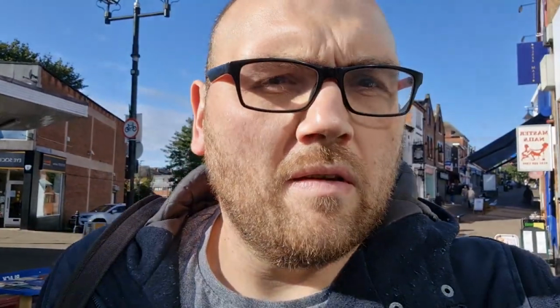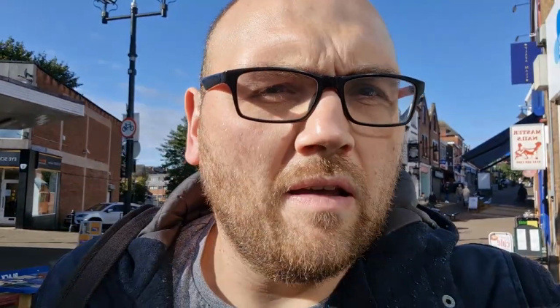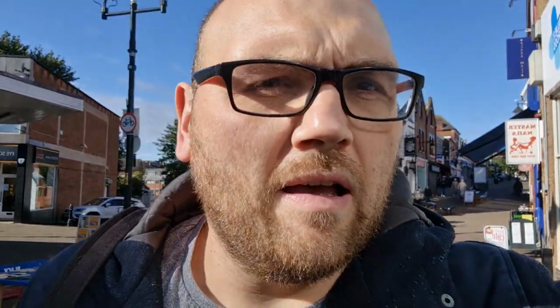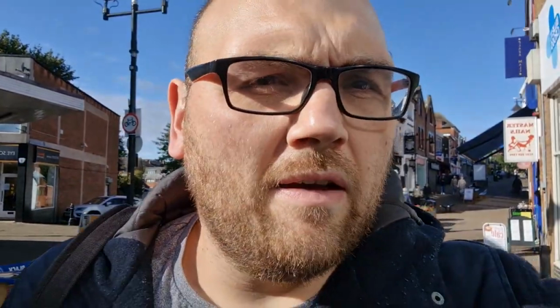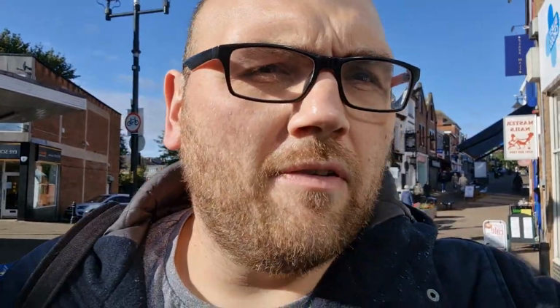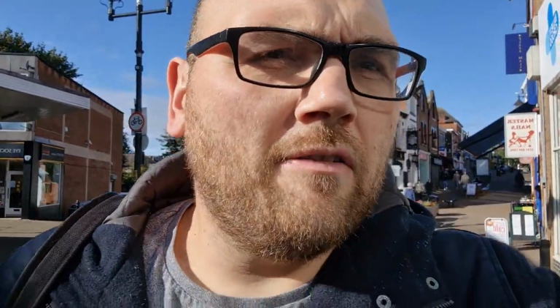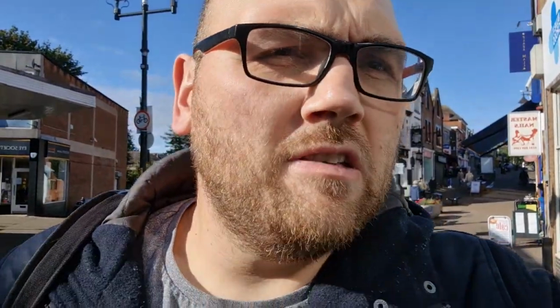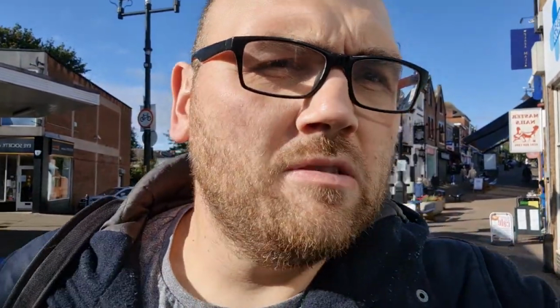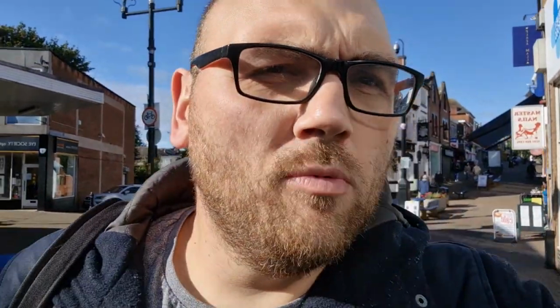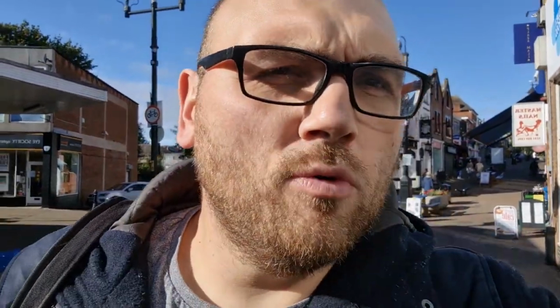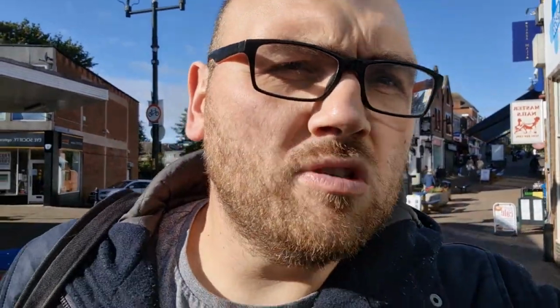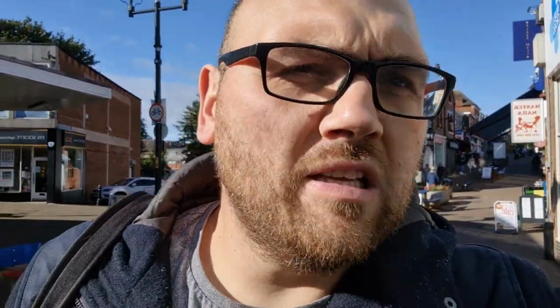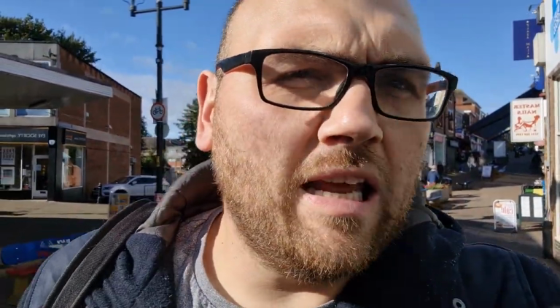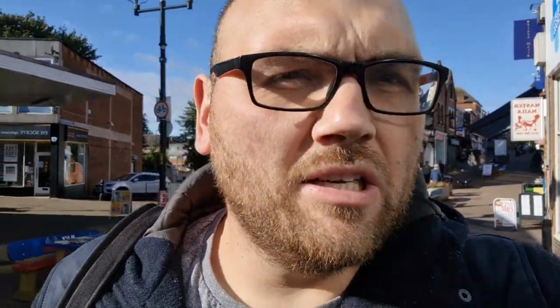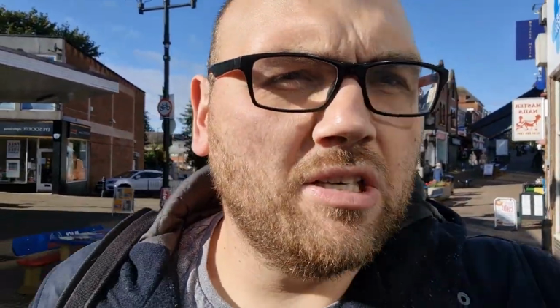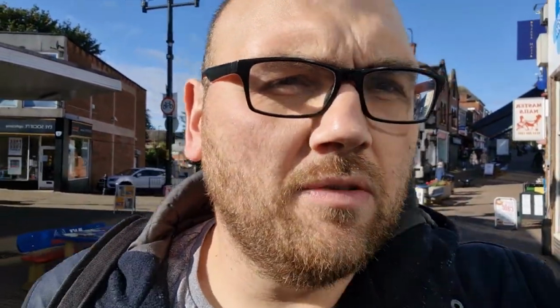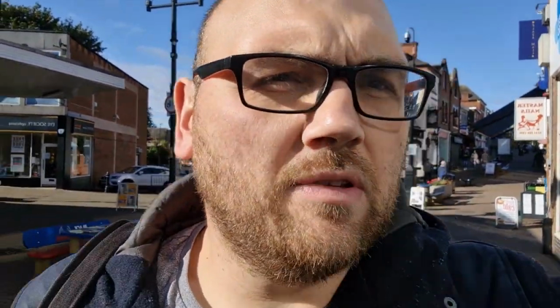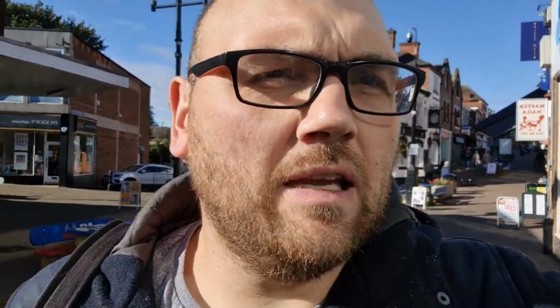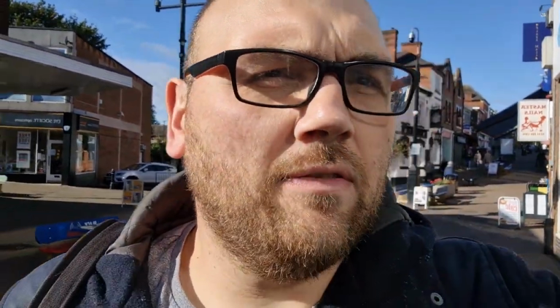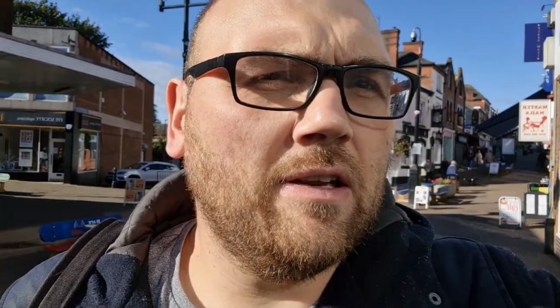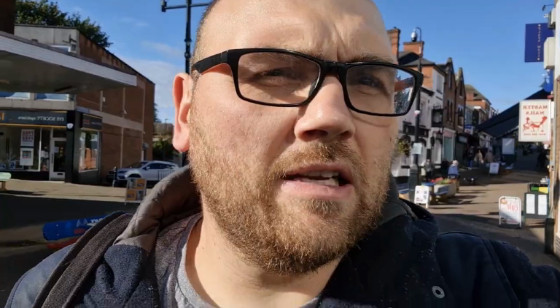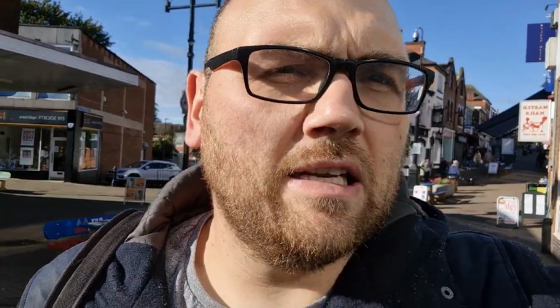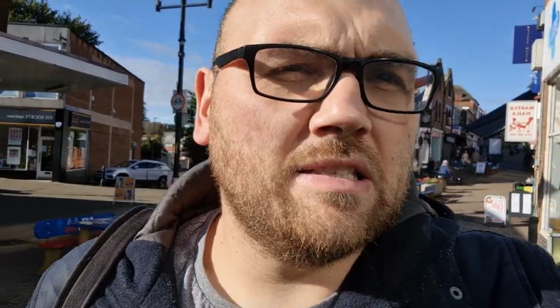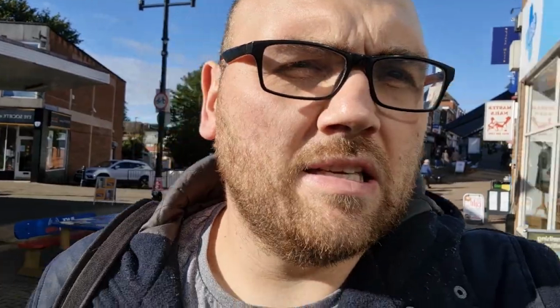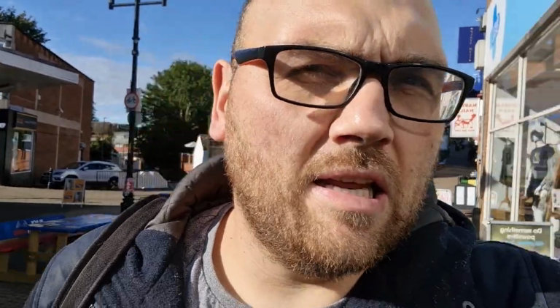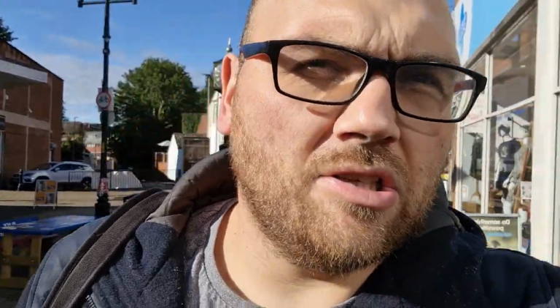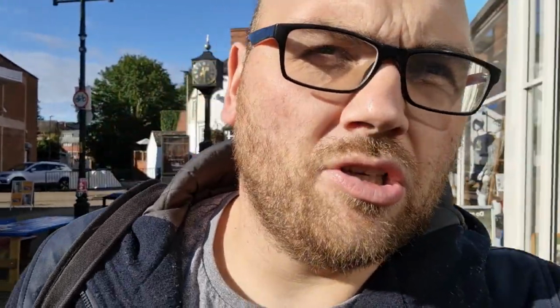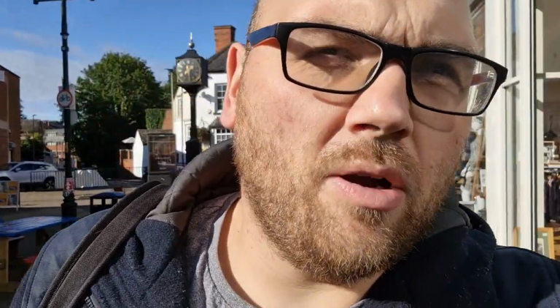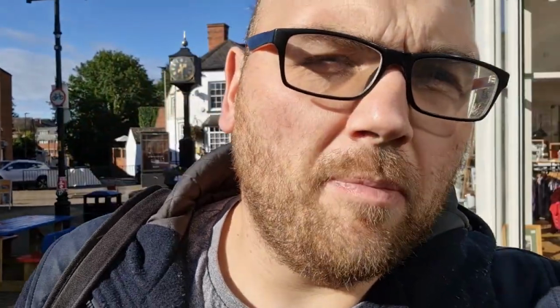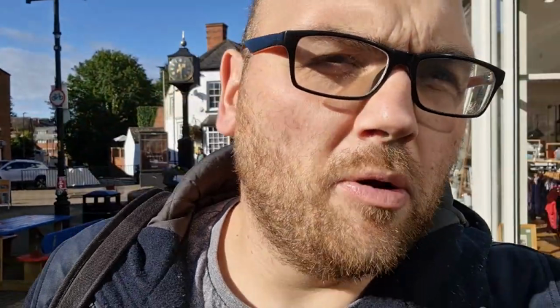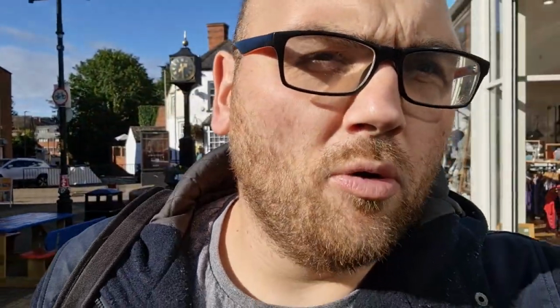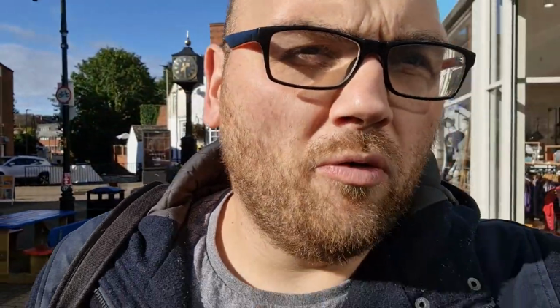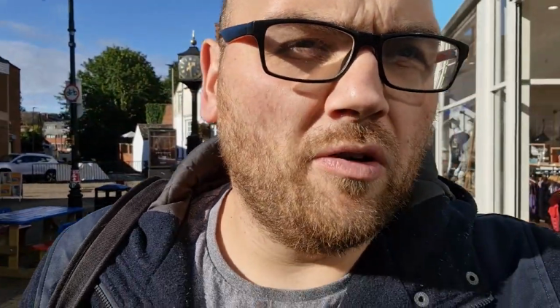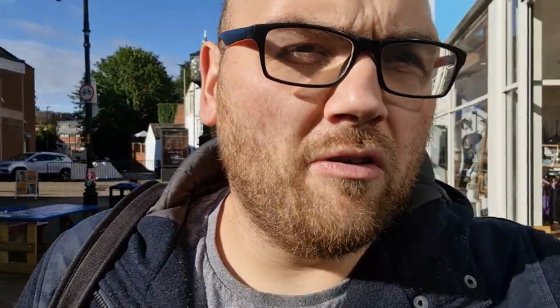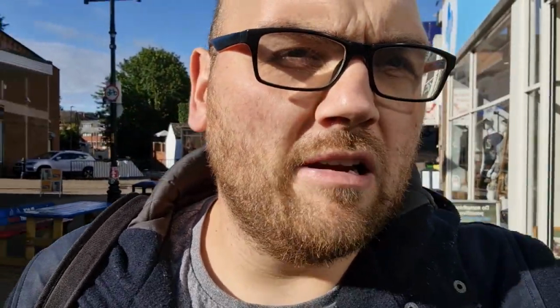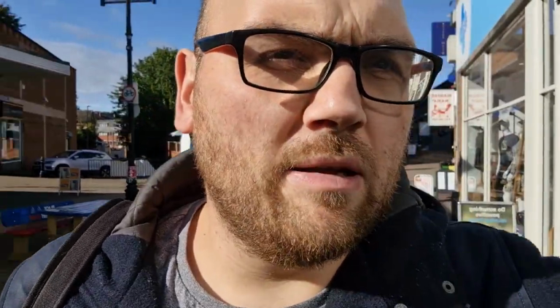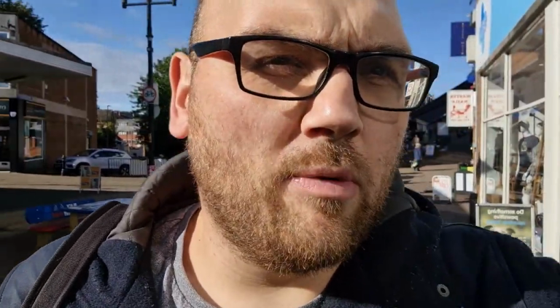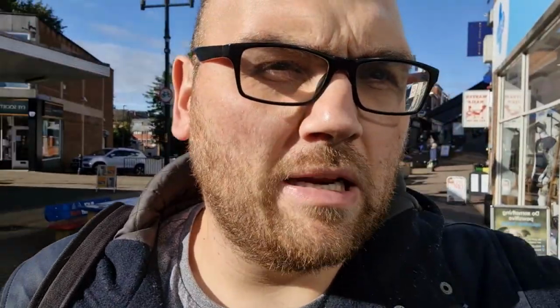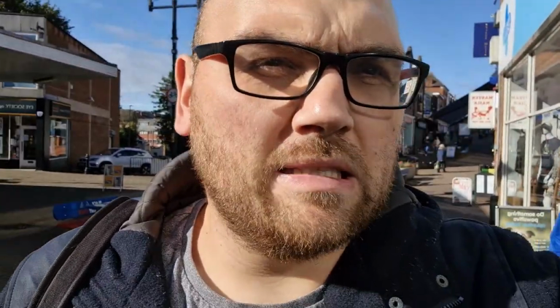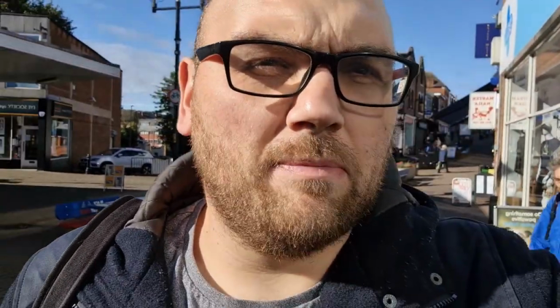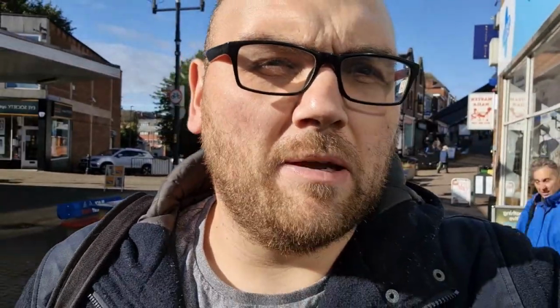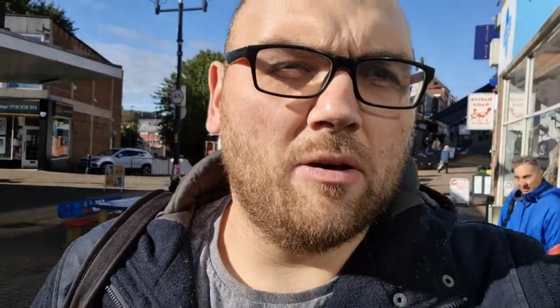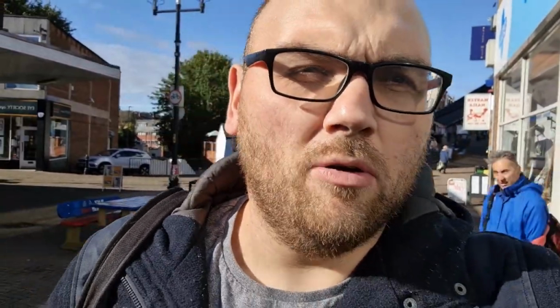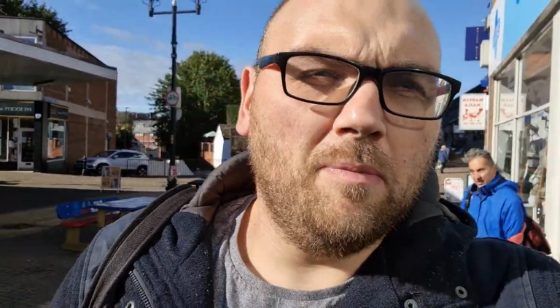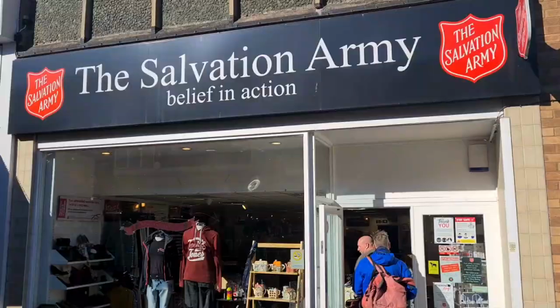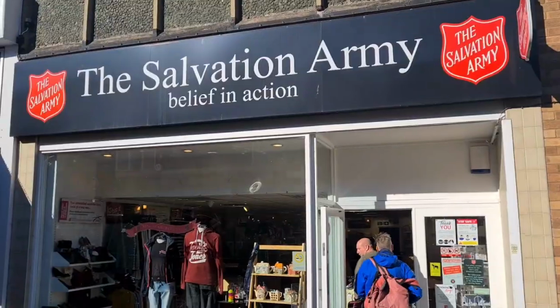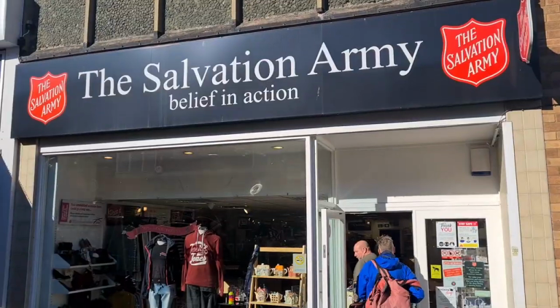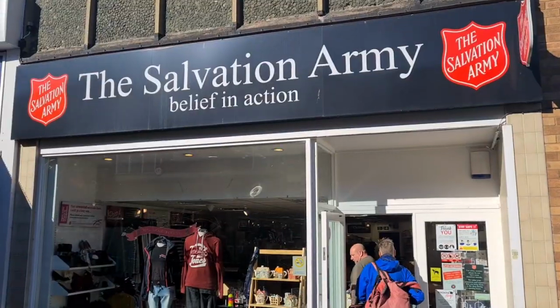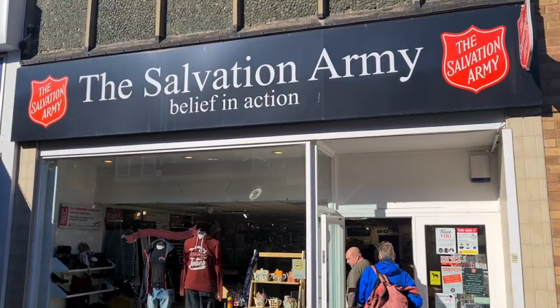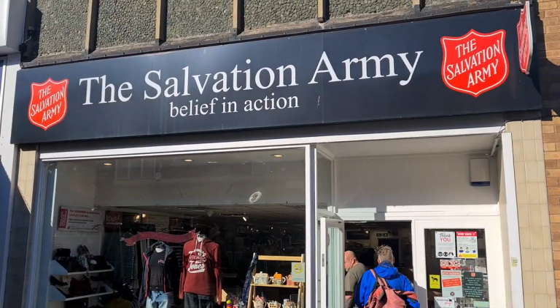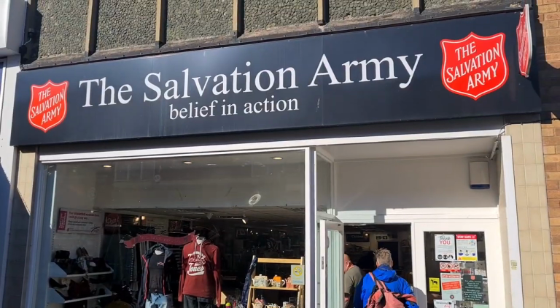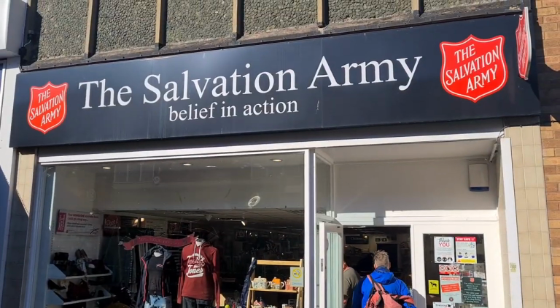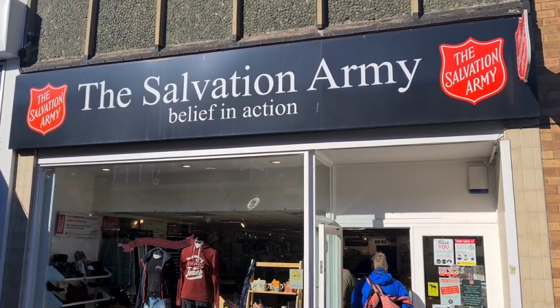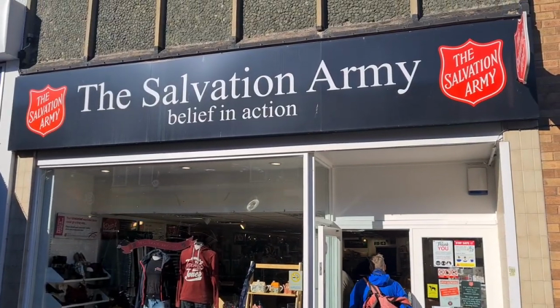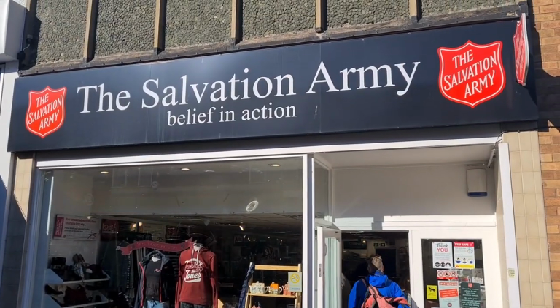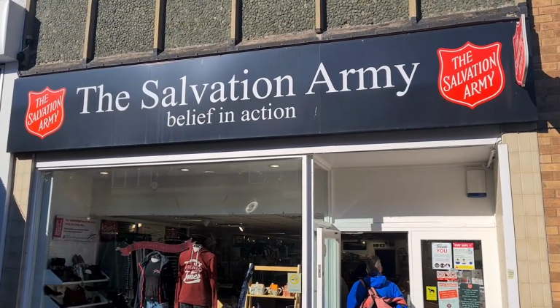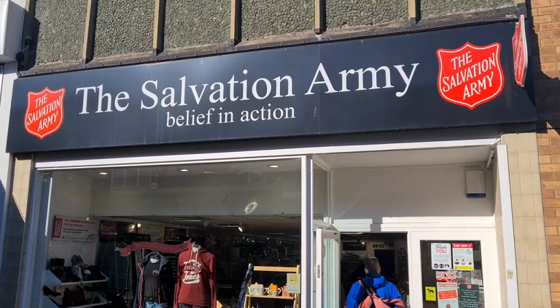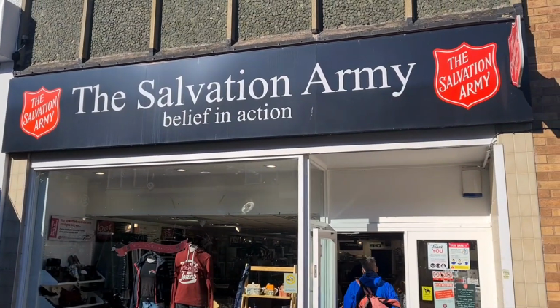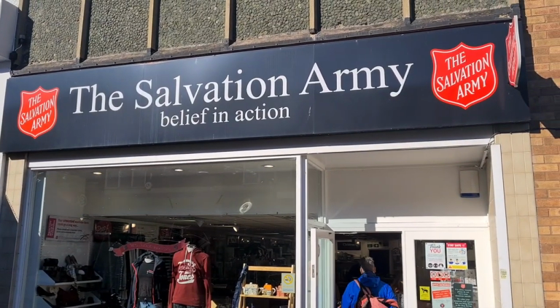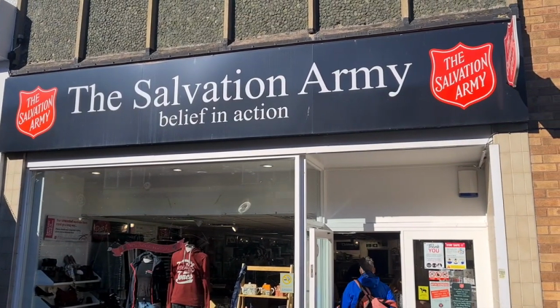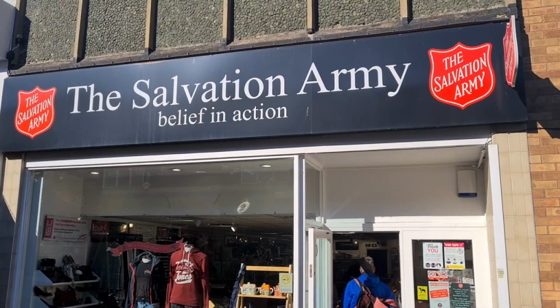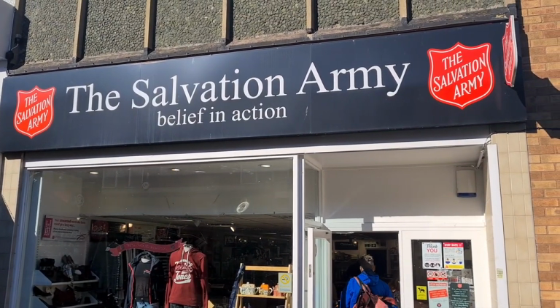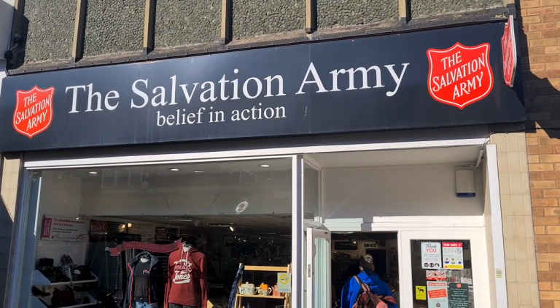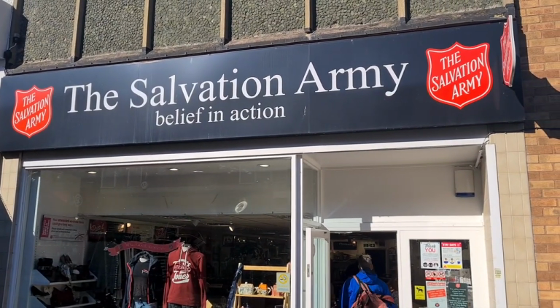A very small selection of DVDs in Blue Cross and nothing I really wanted to pick up. Let's go to Salvation Army.